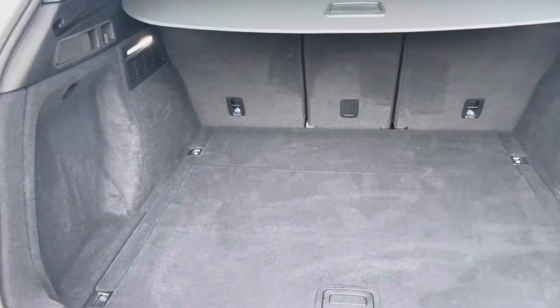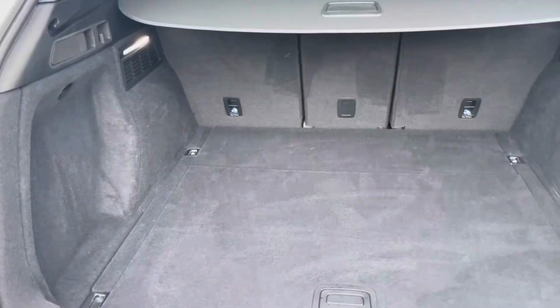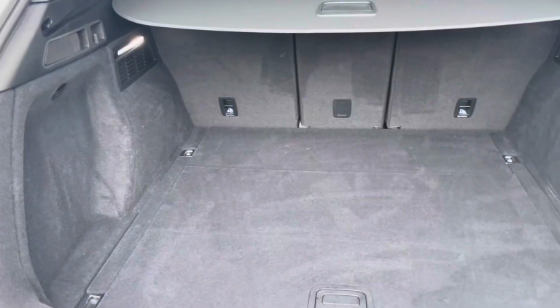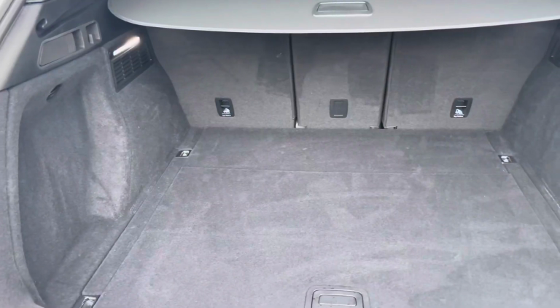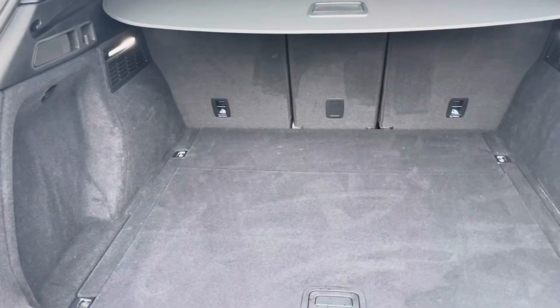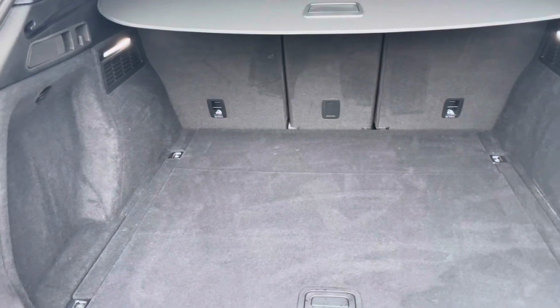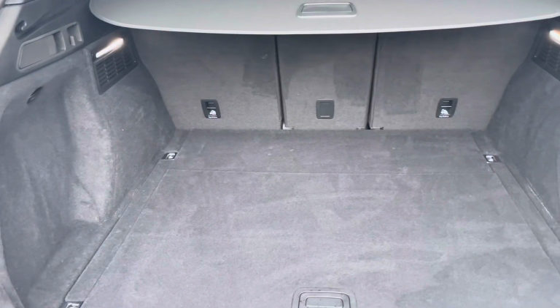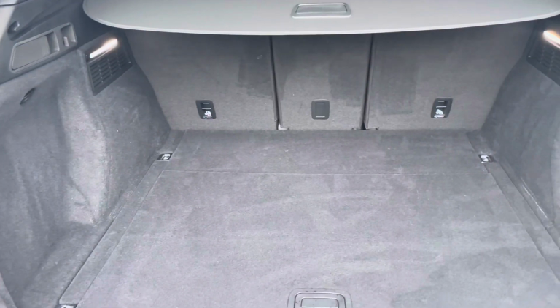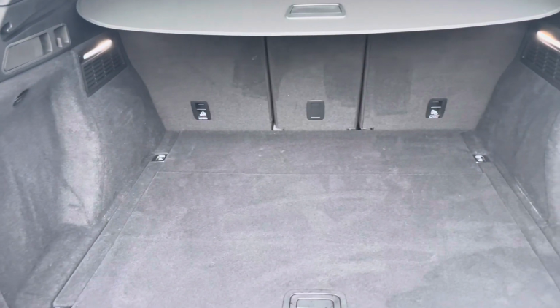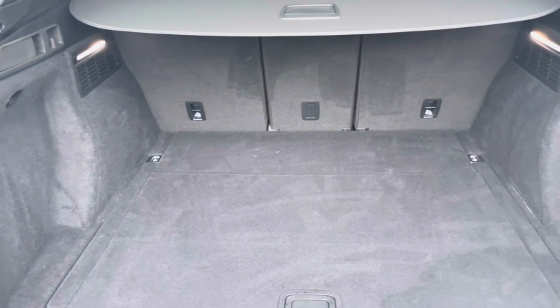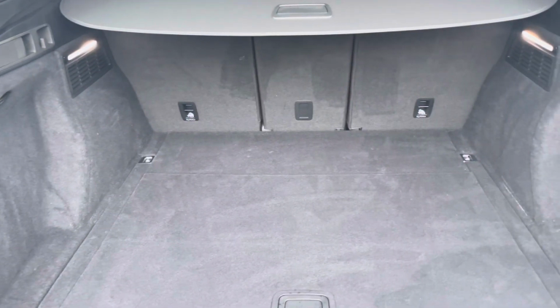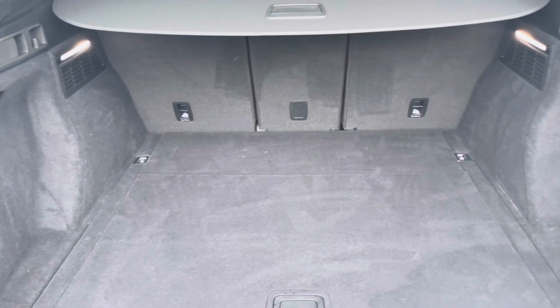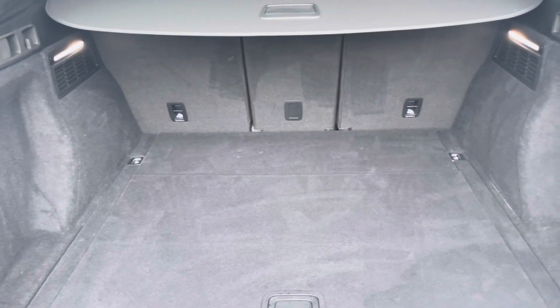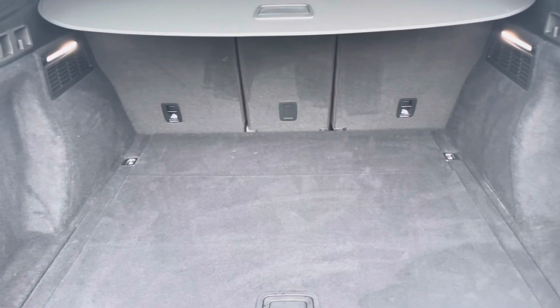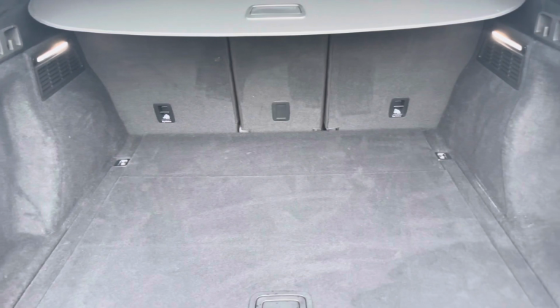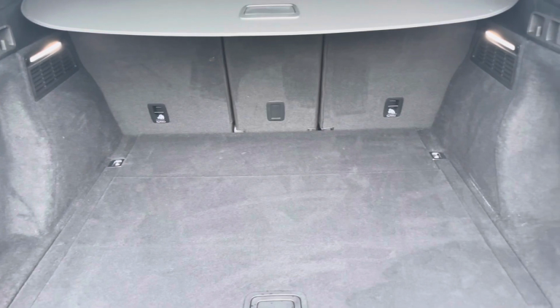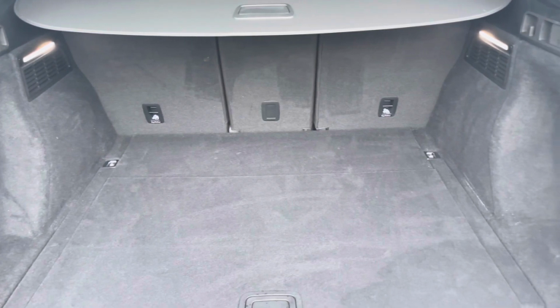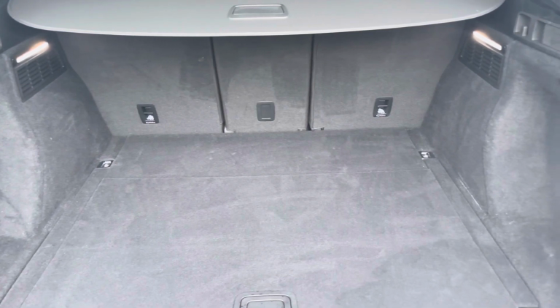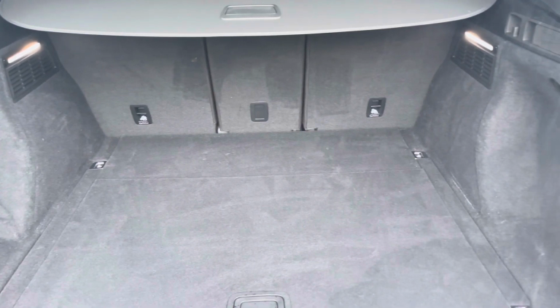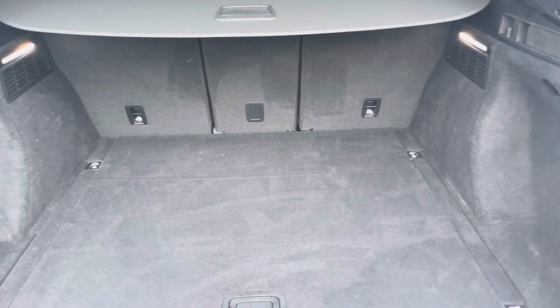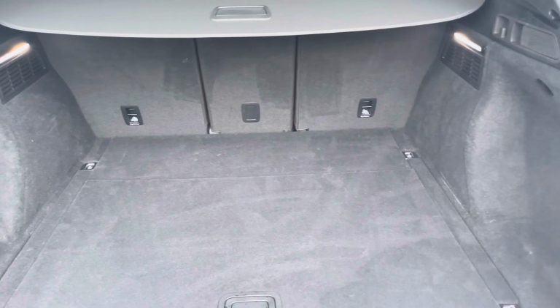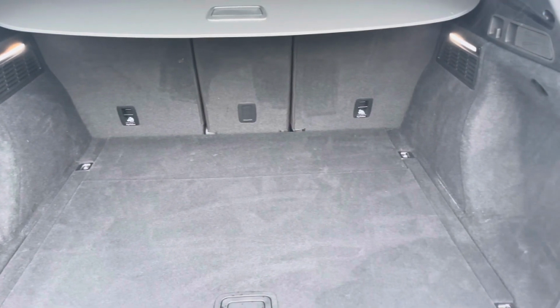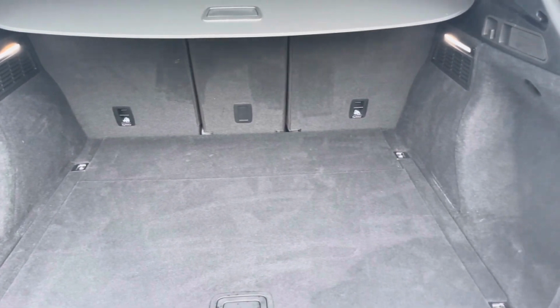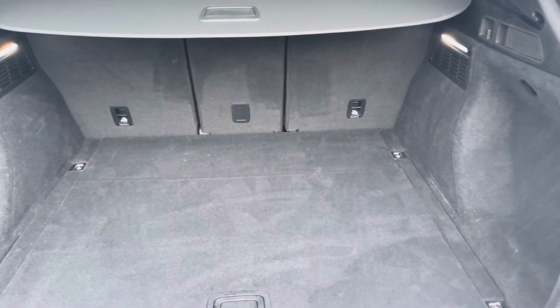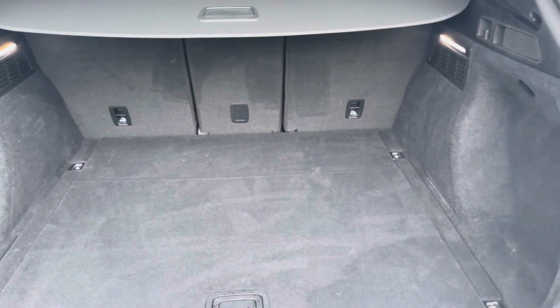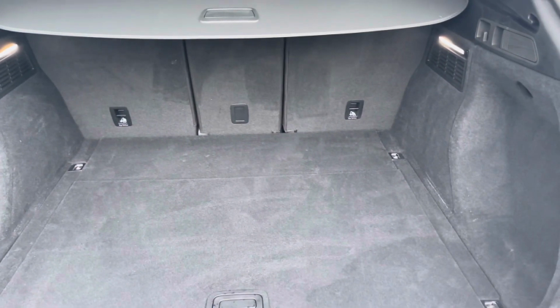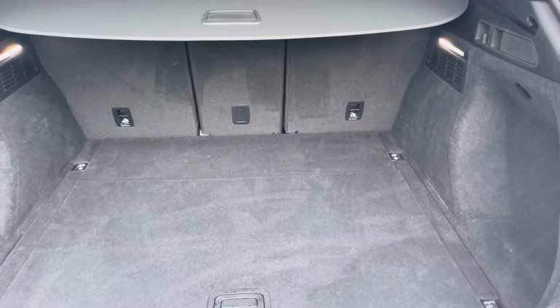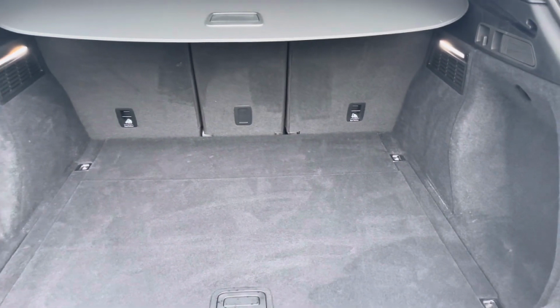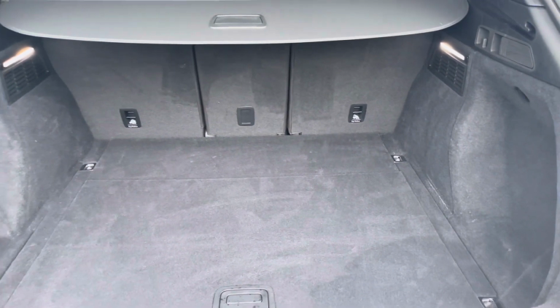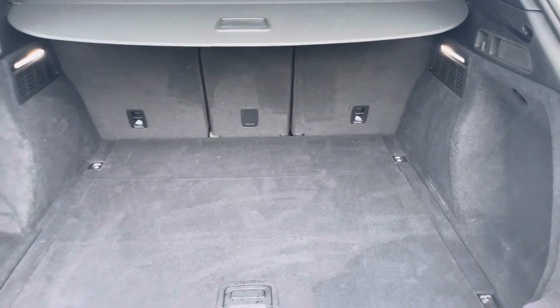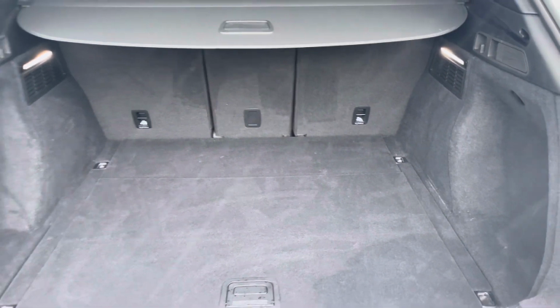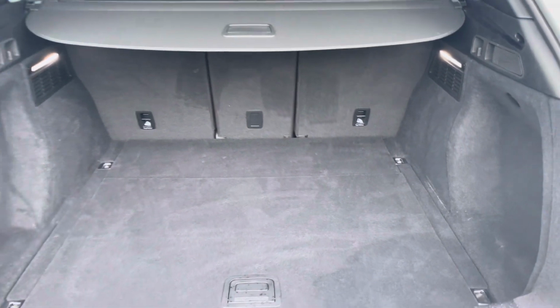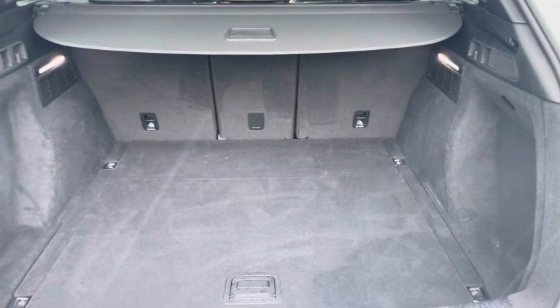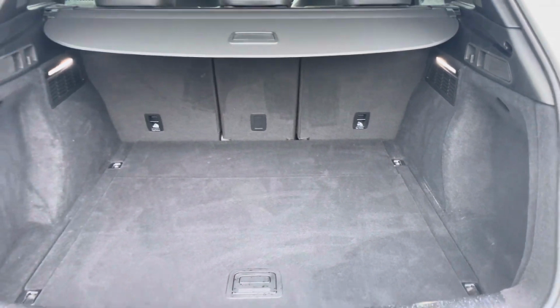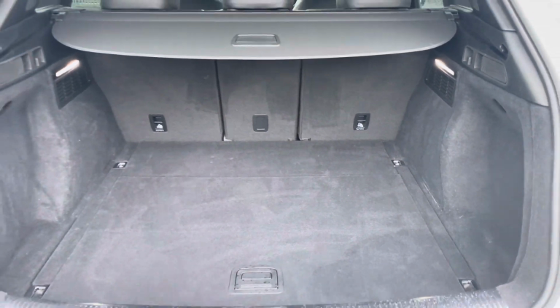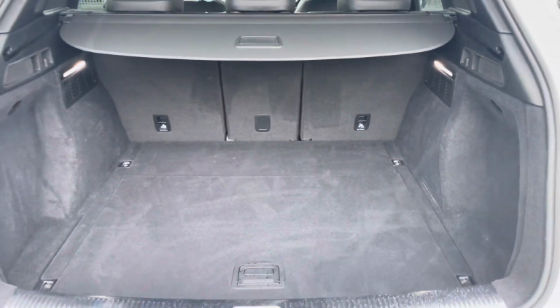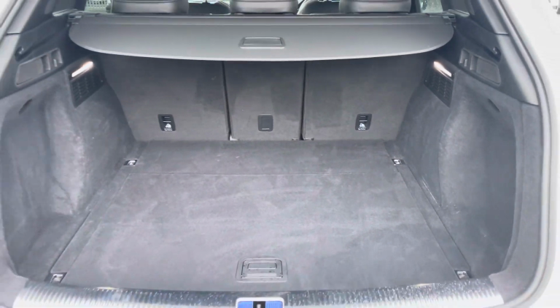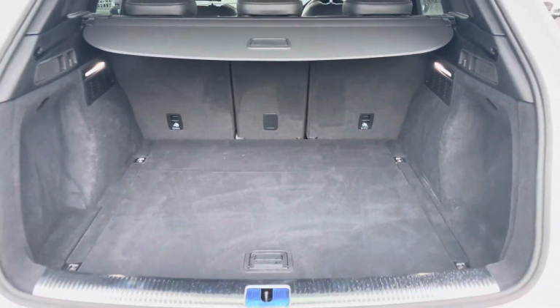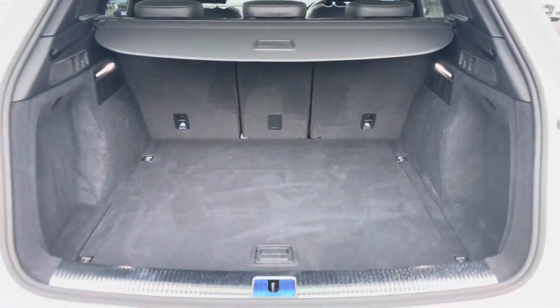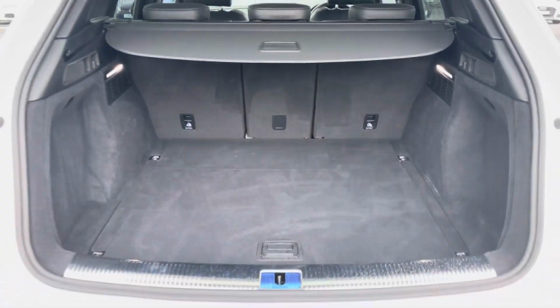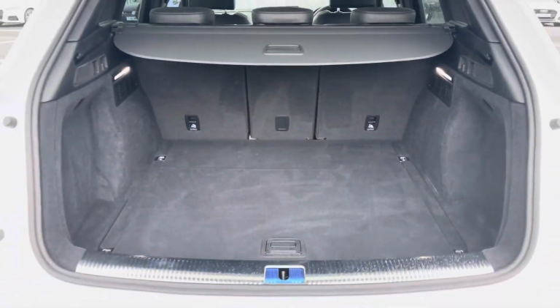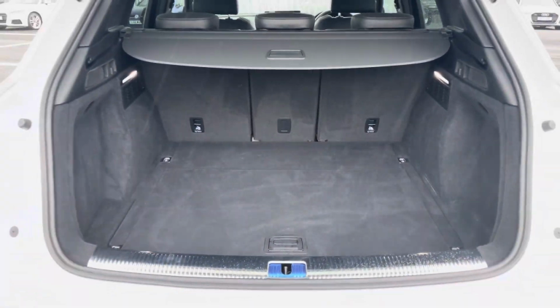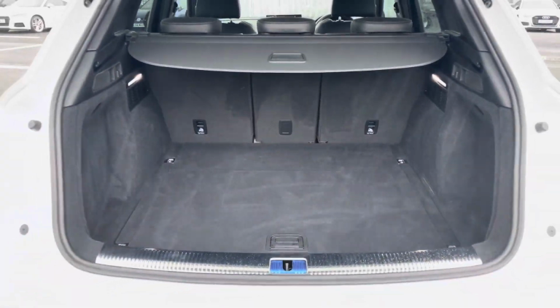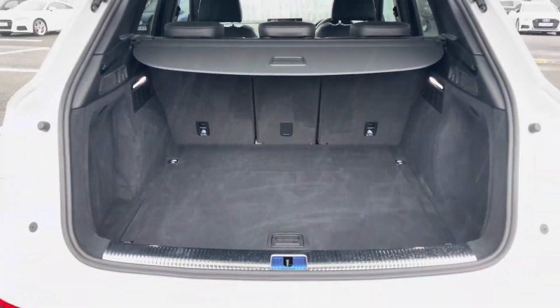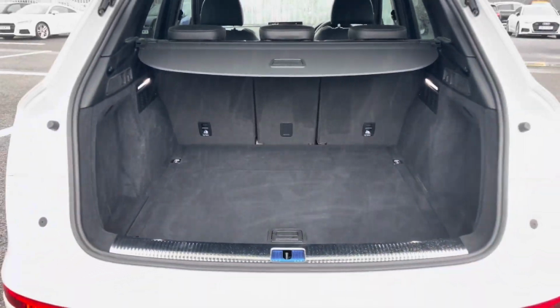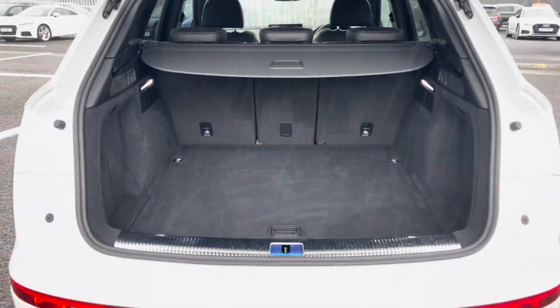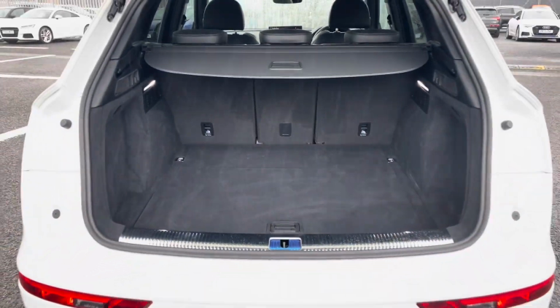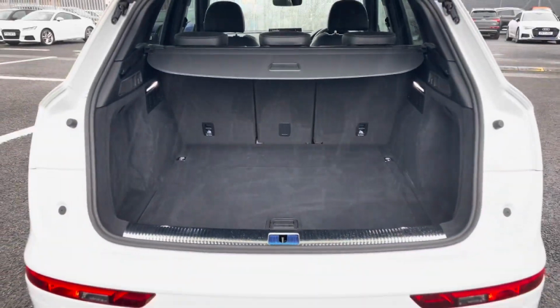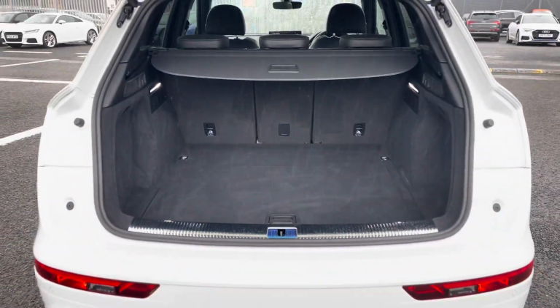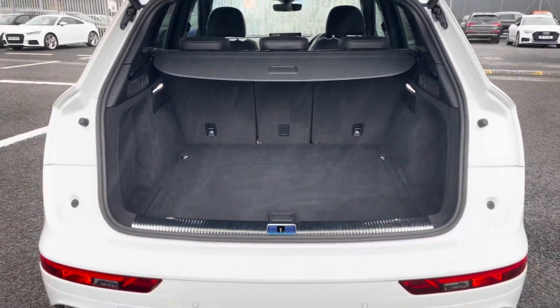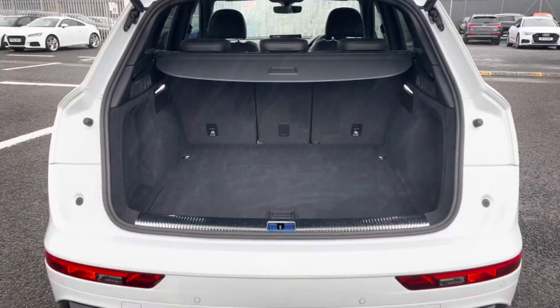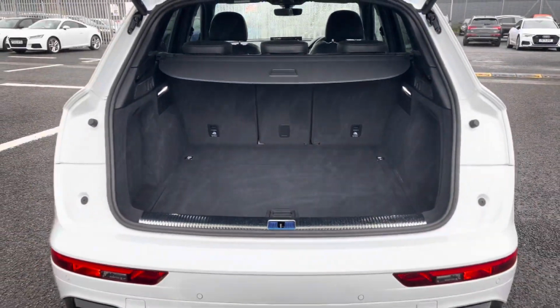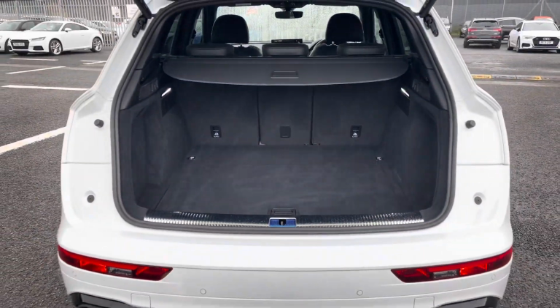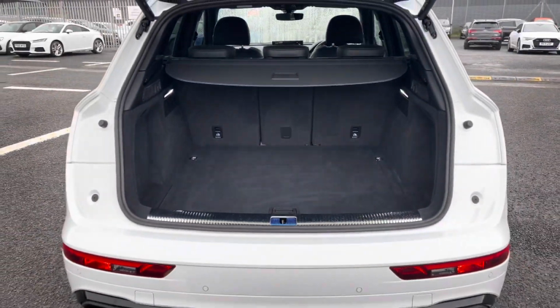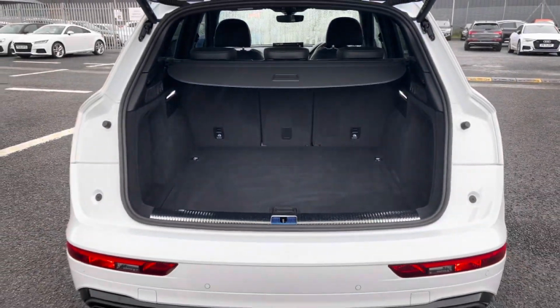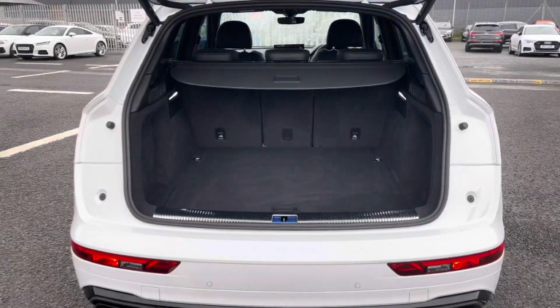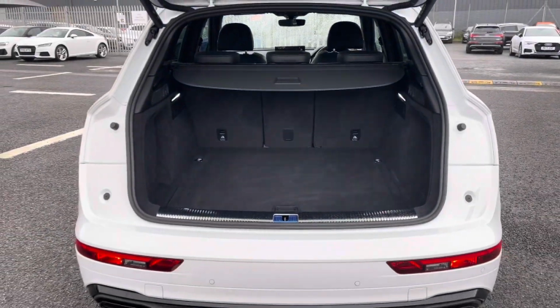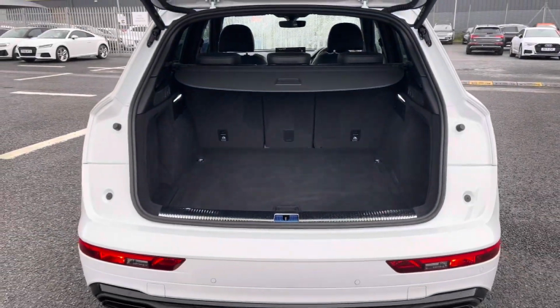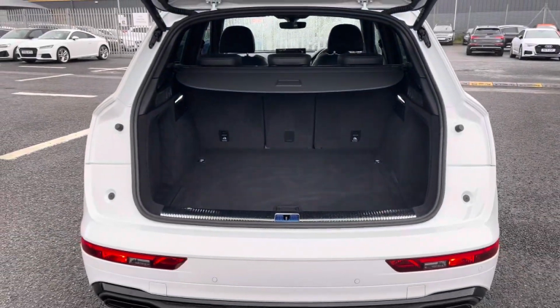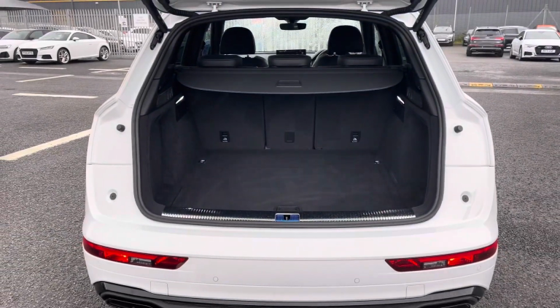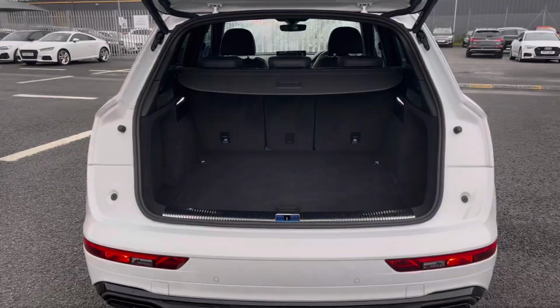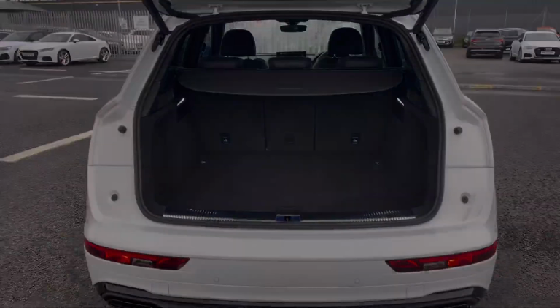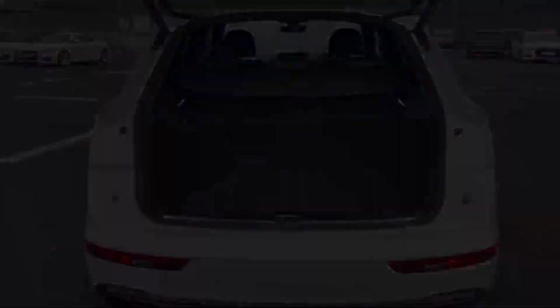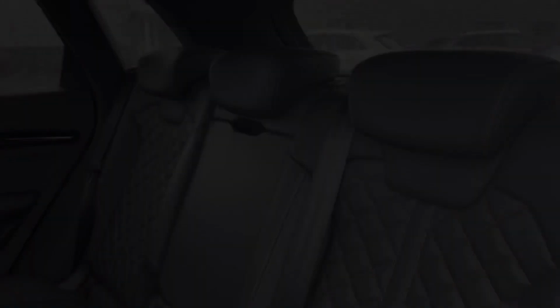Moving to the boot, we've got a capacity of 550 litres, which is plenty of storage for carrying out a range of day-to-day tasks such as personal shopping.